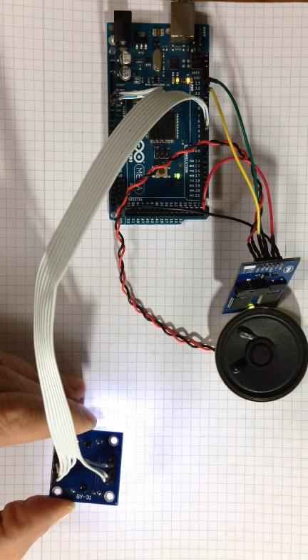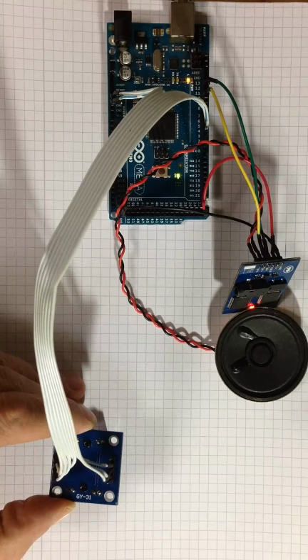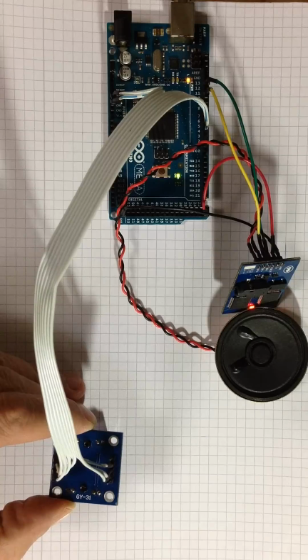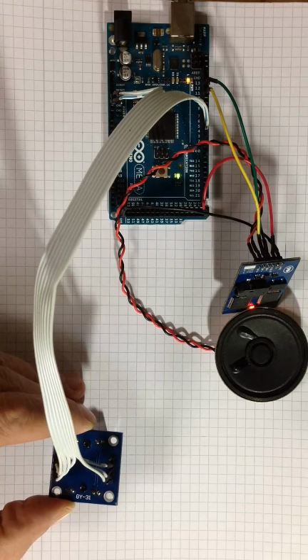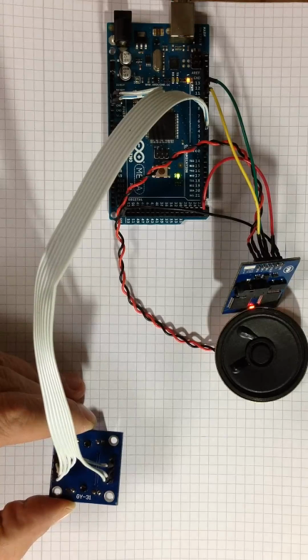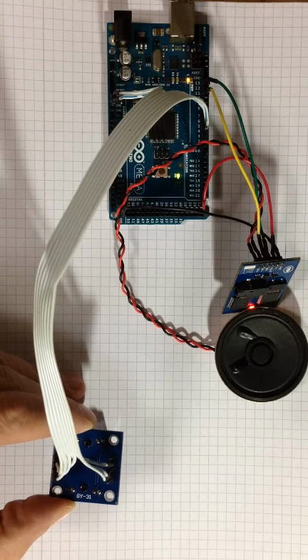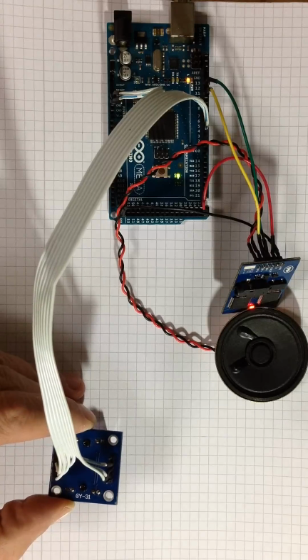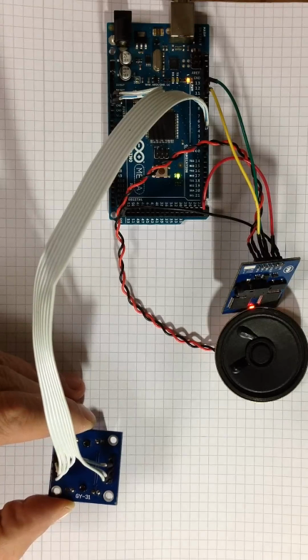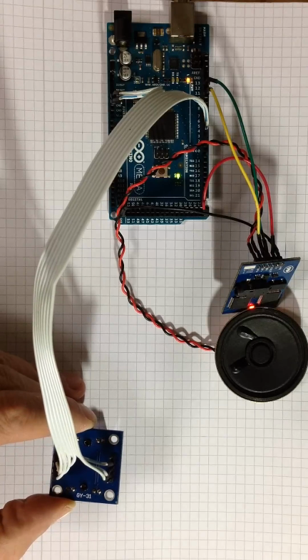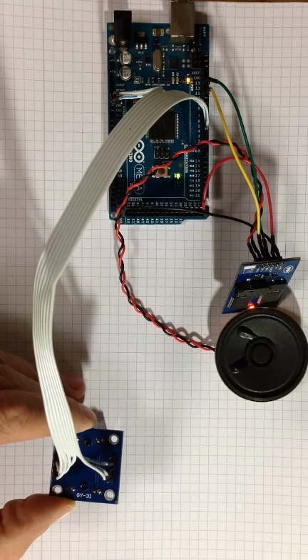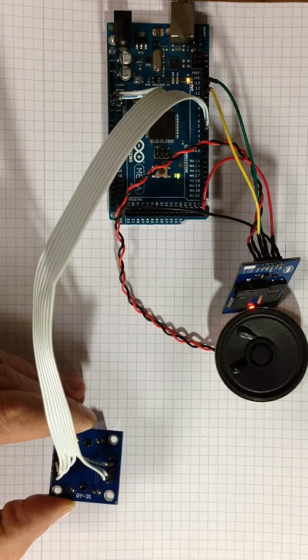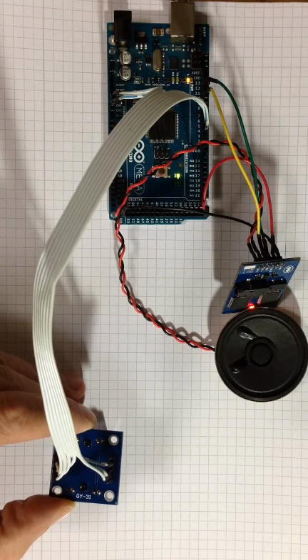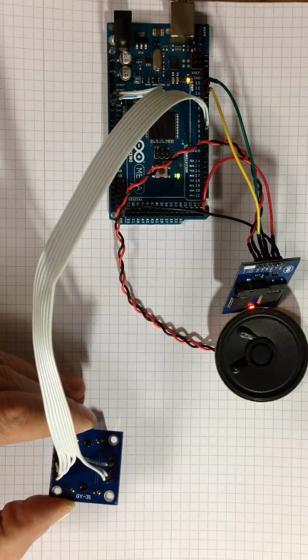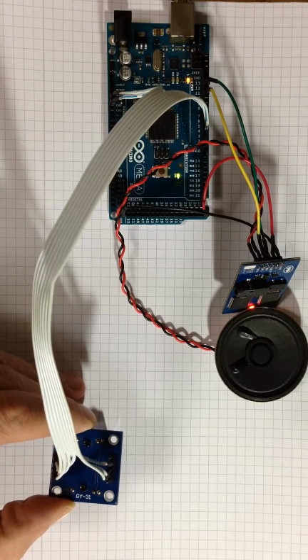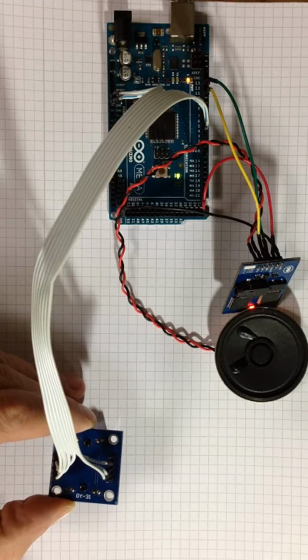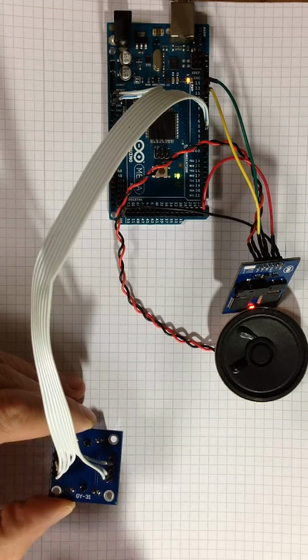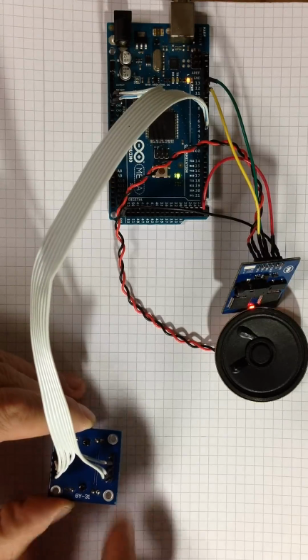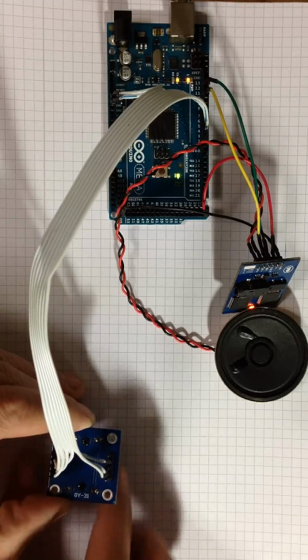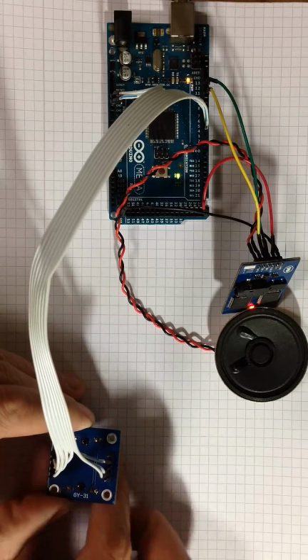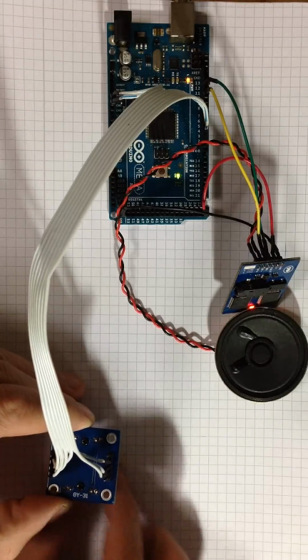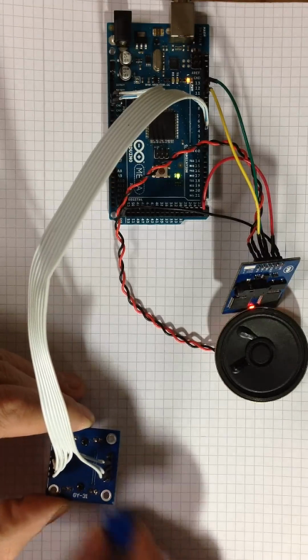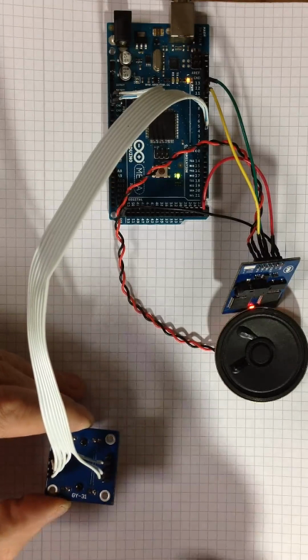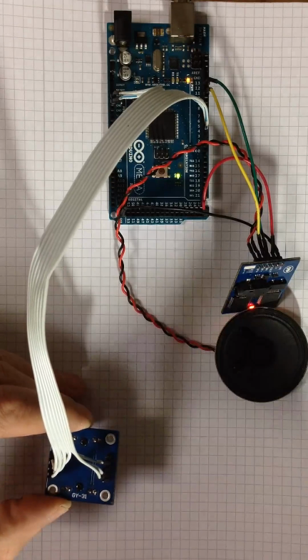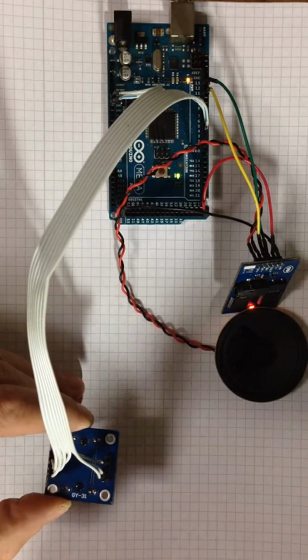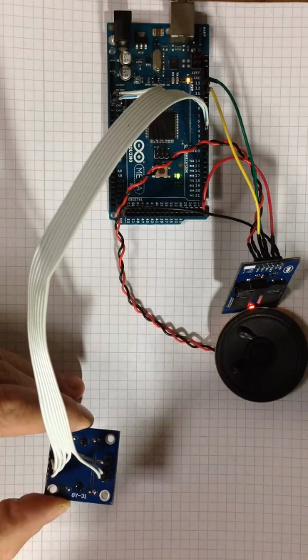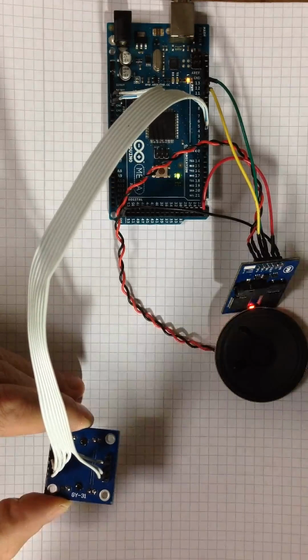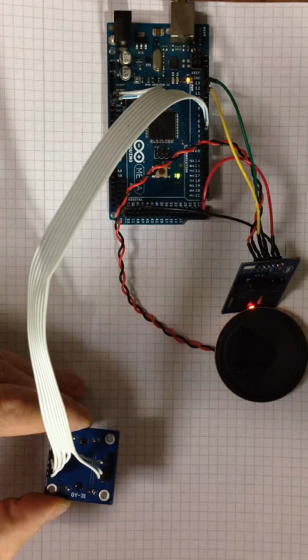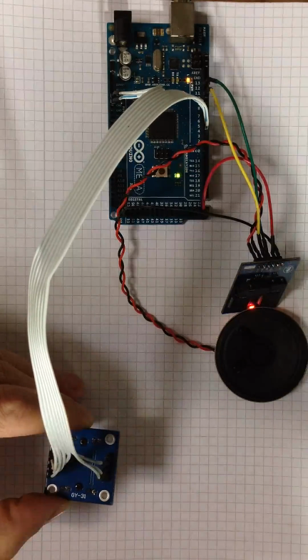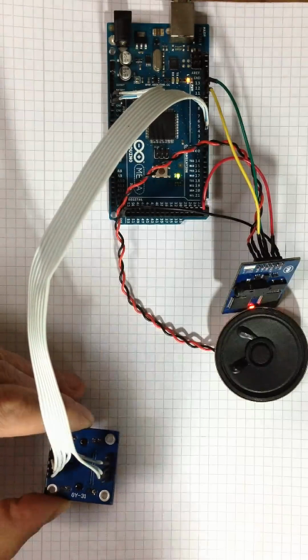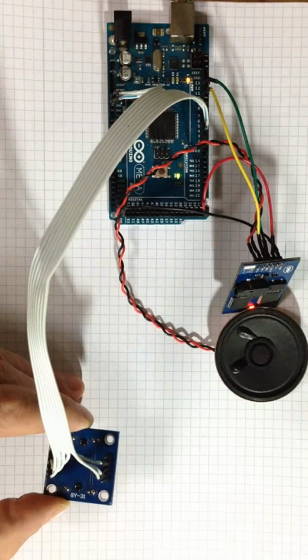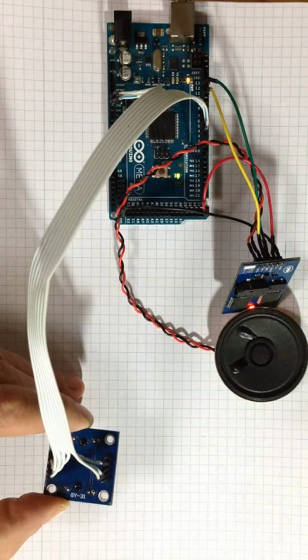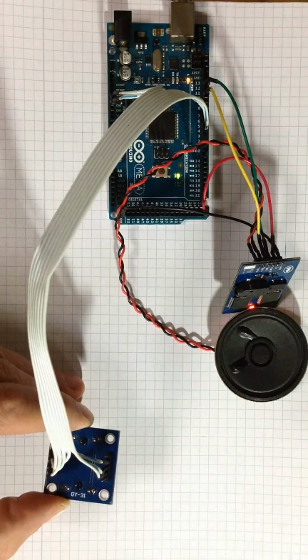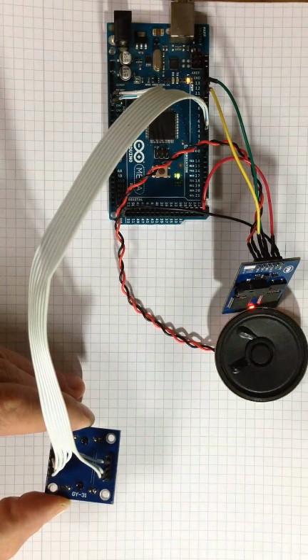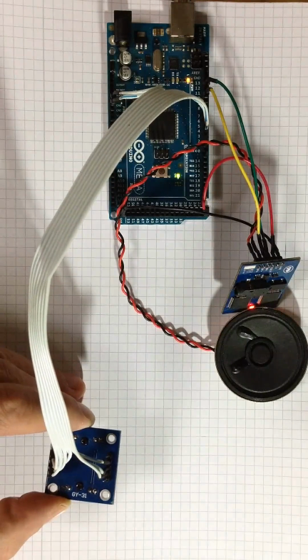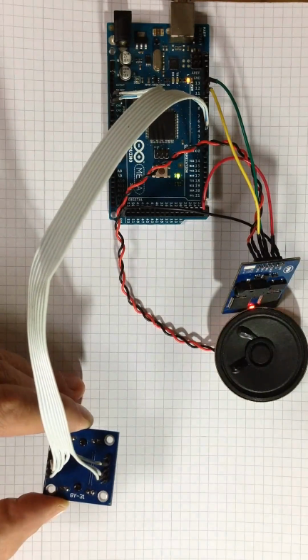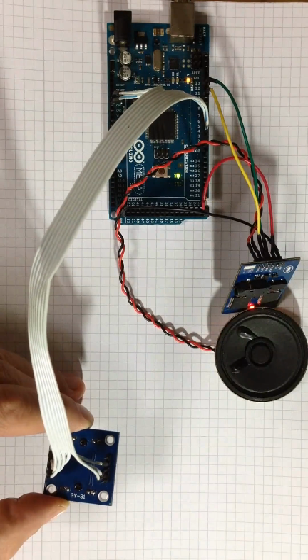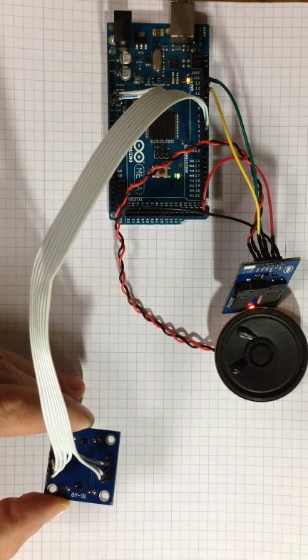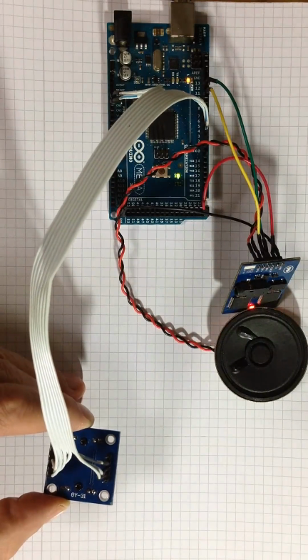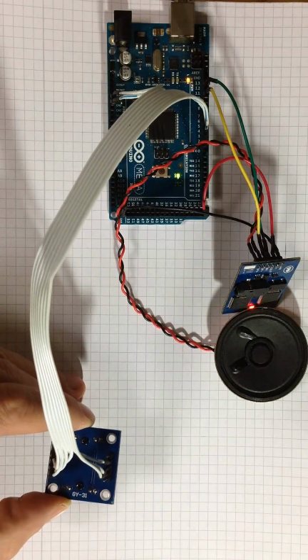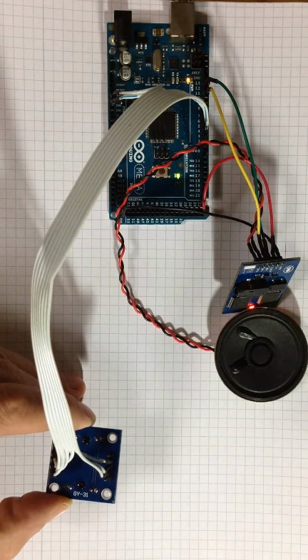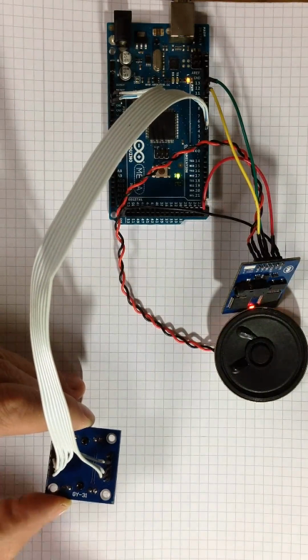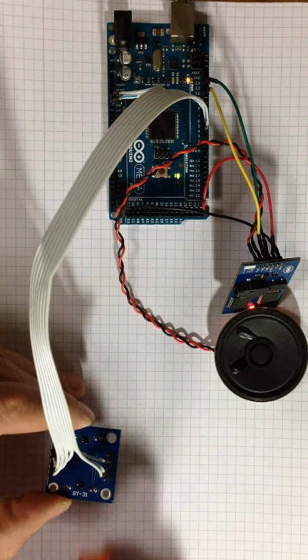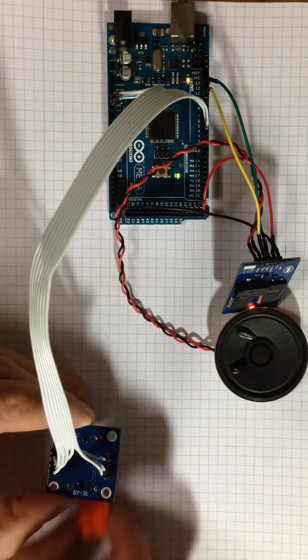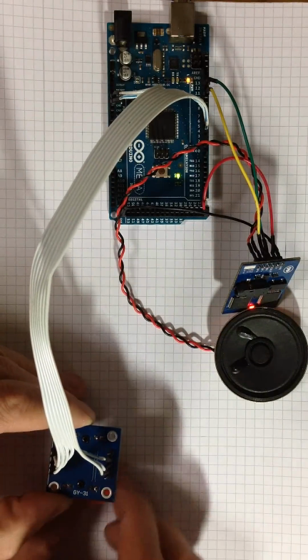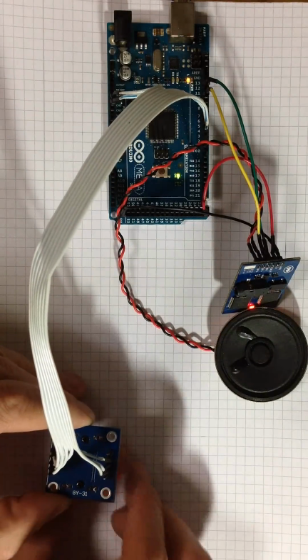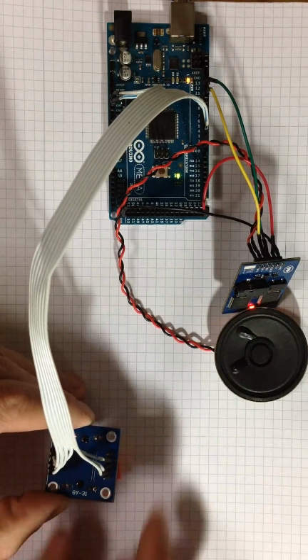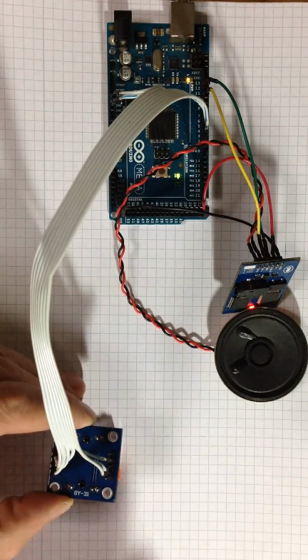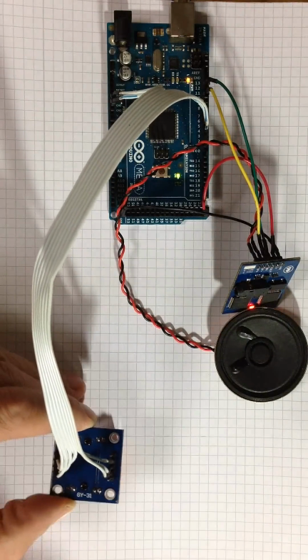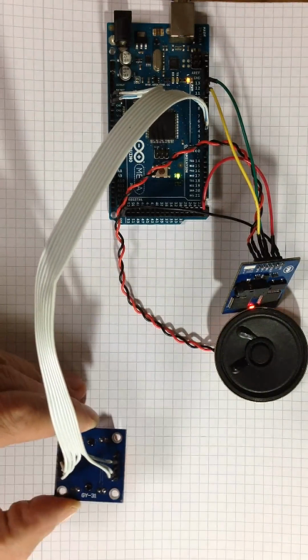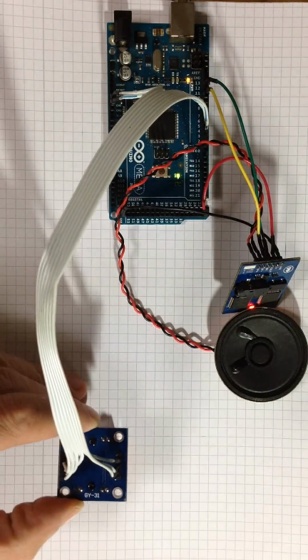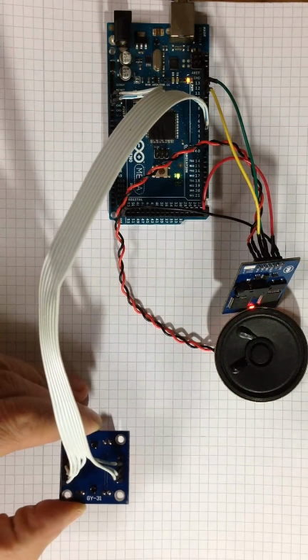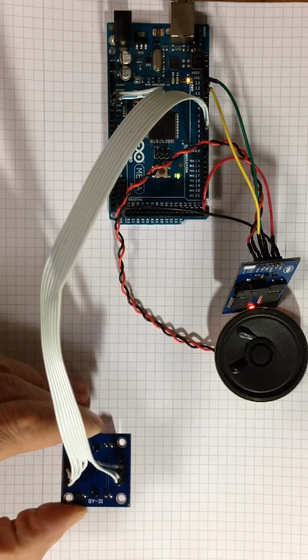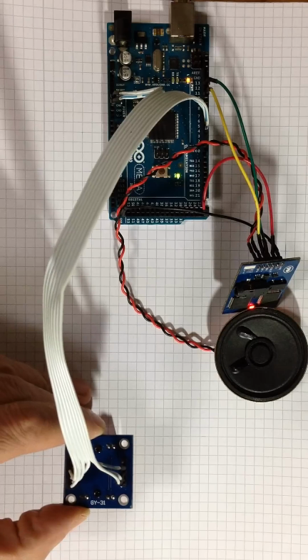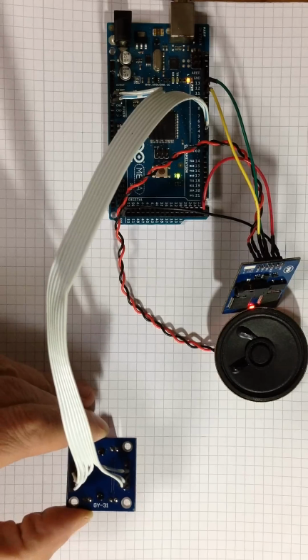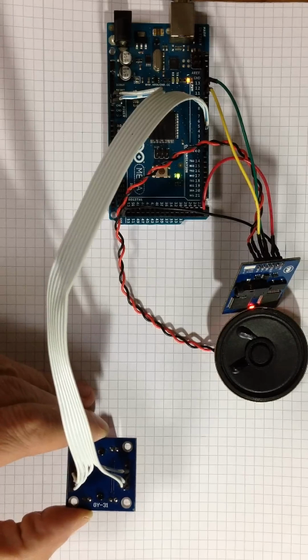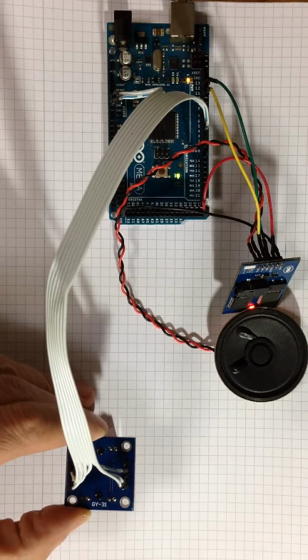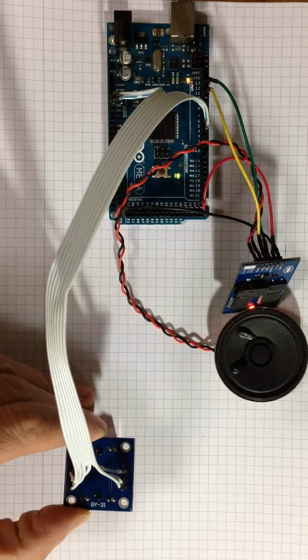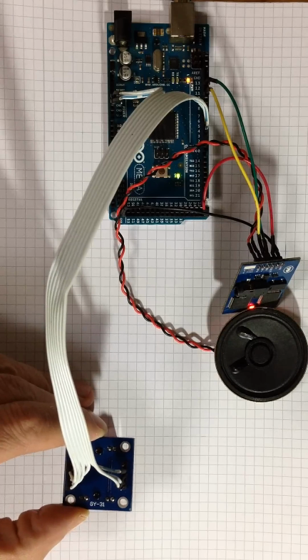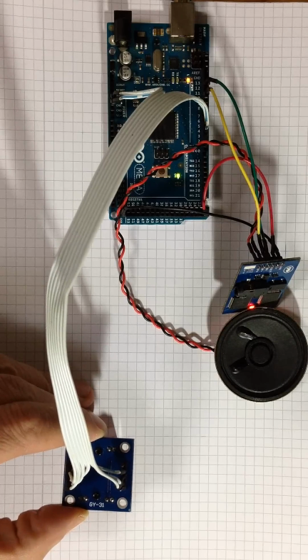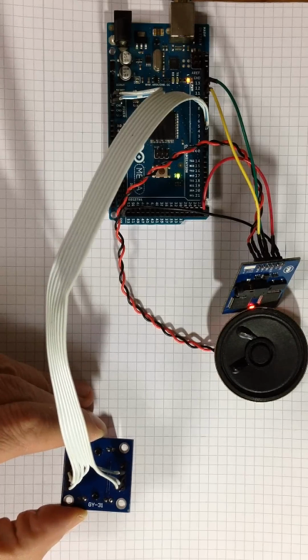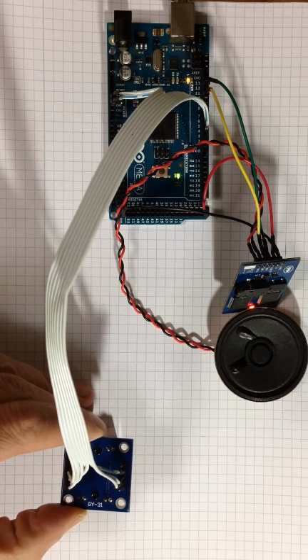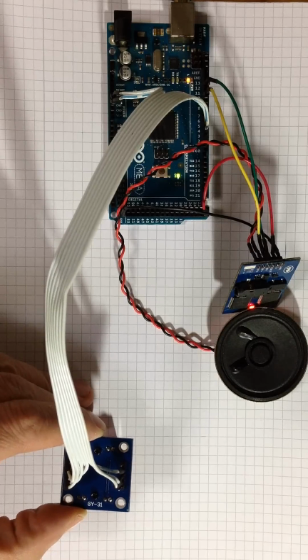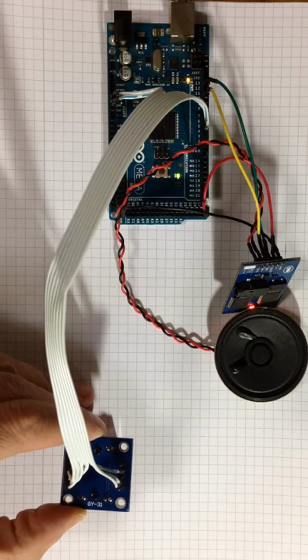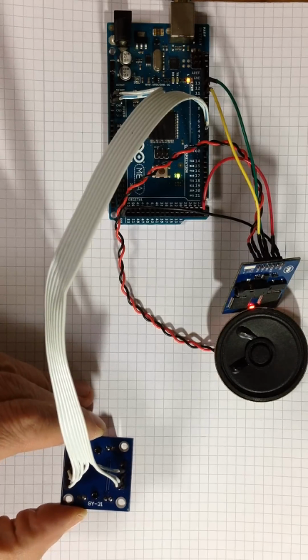Object is blue. Put the color sensor to the new object. Submit OK if it's done.